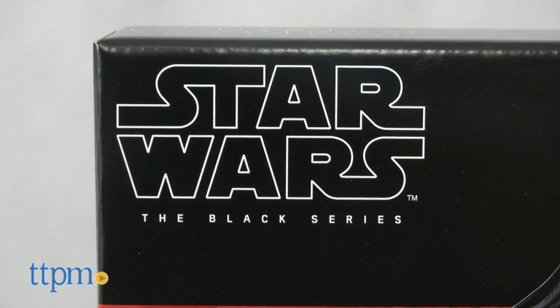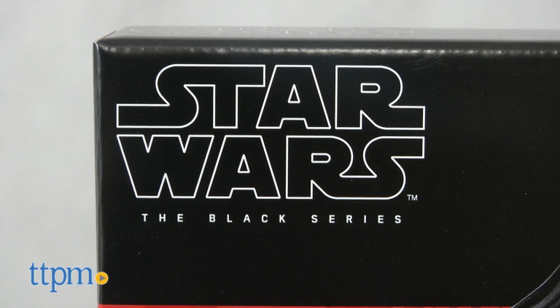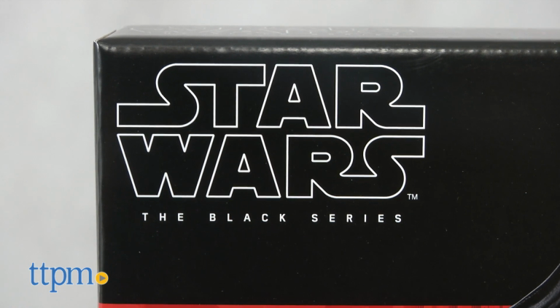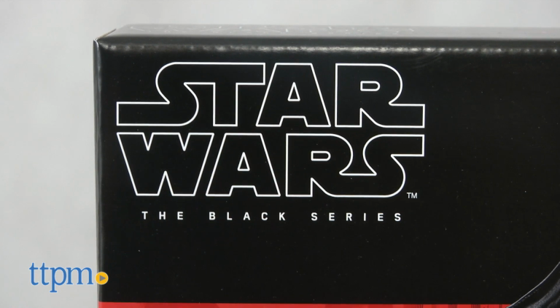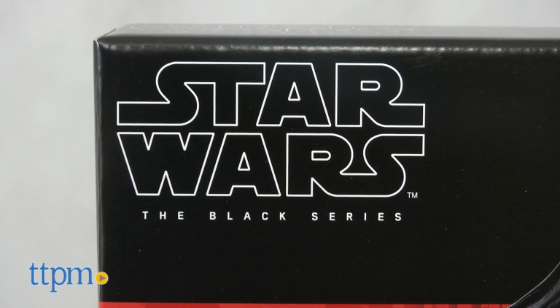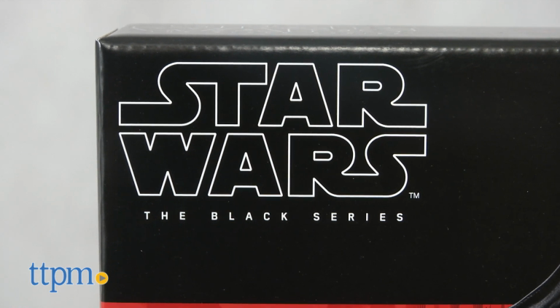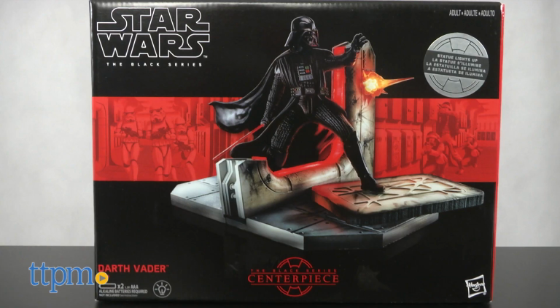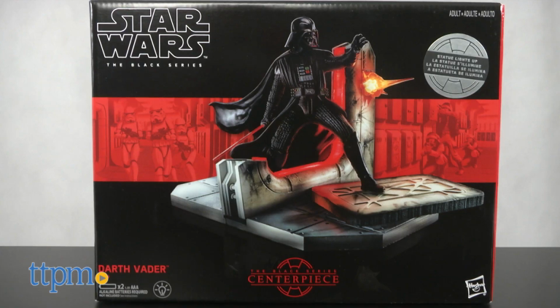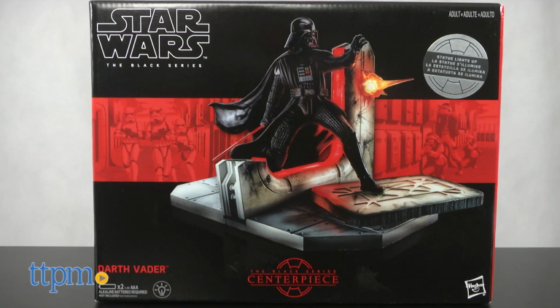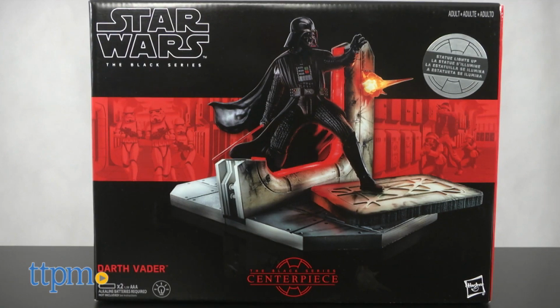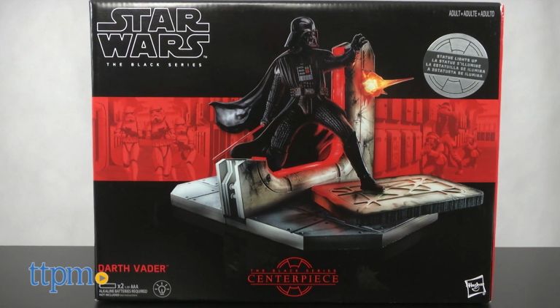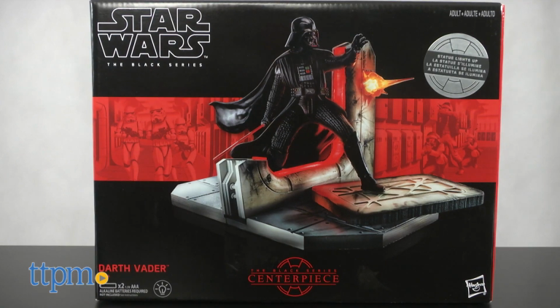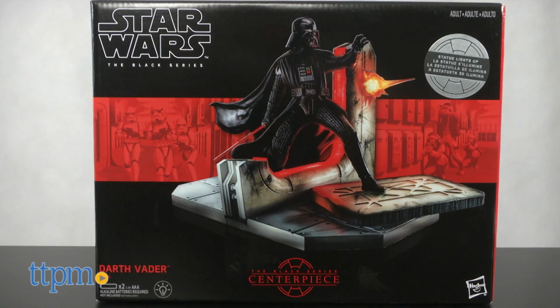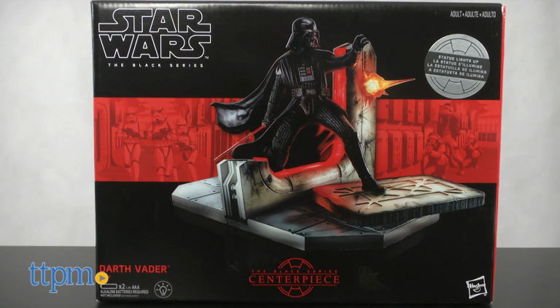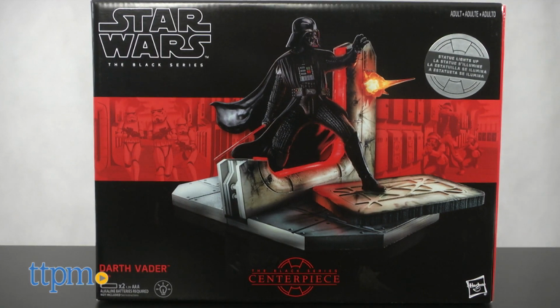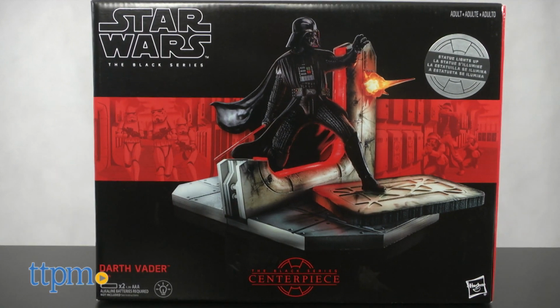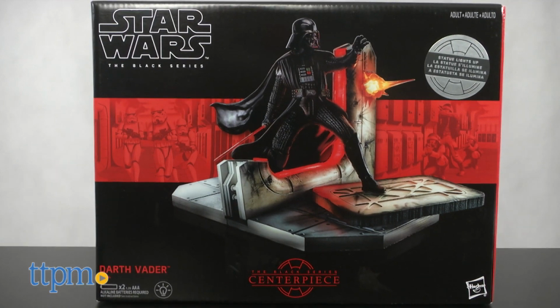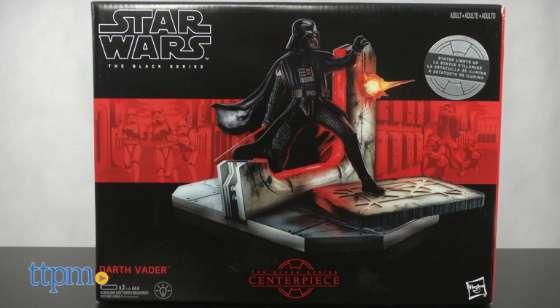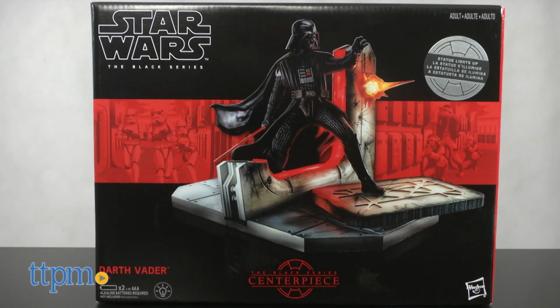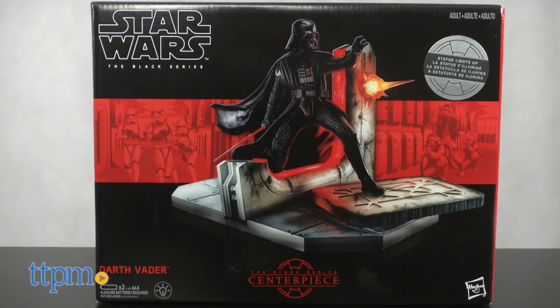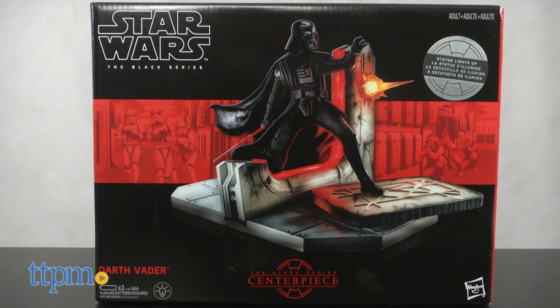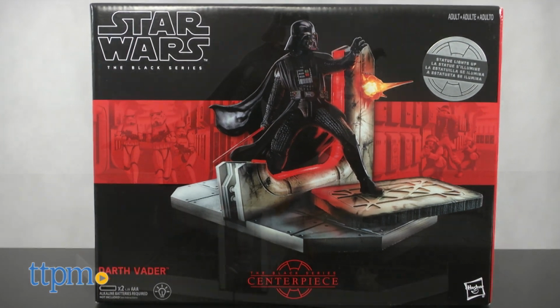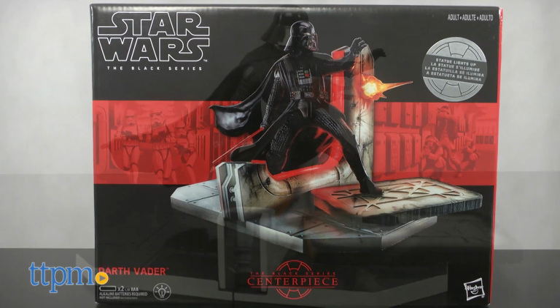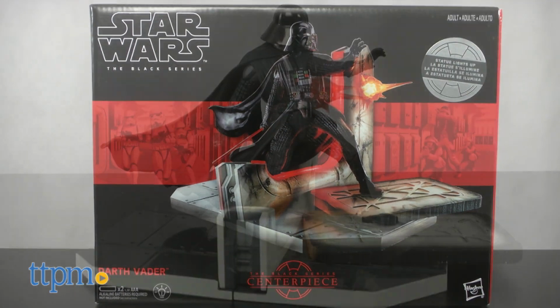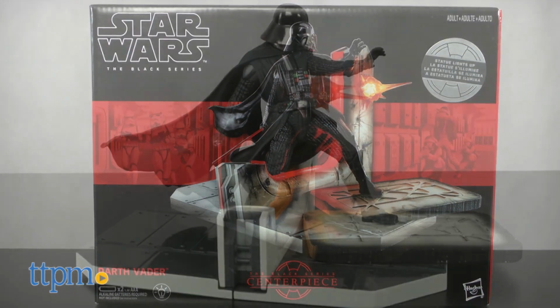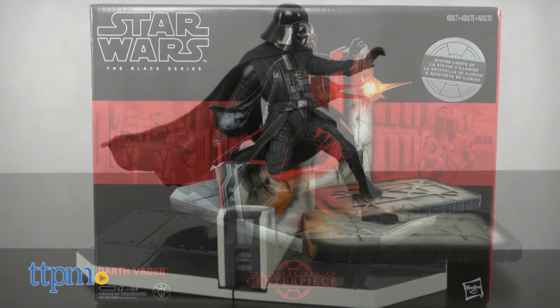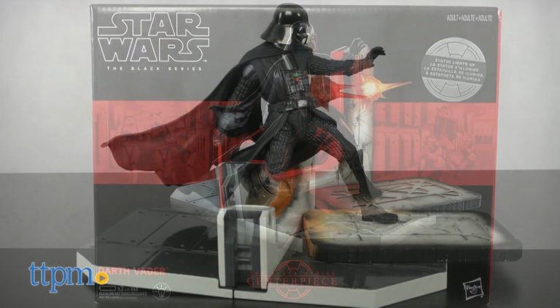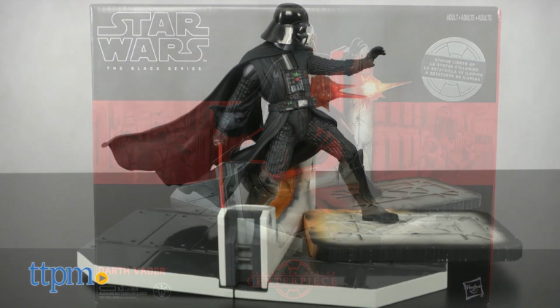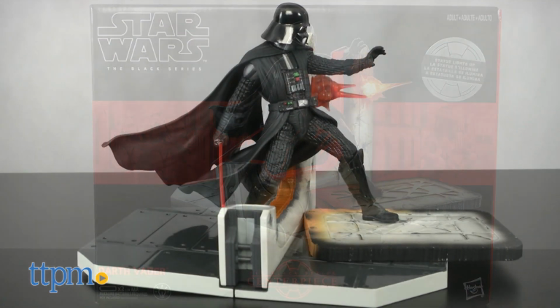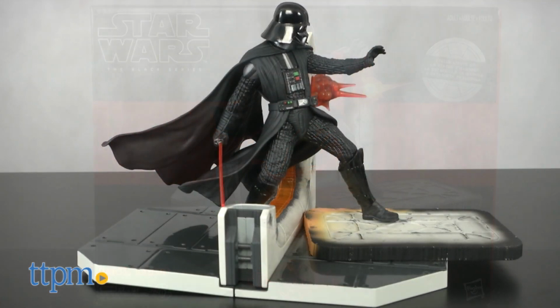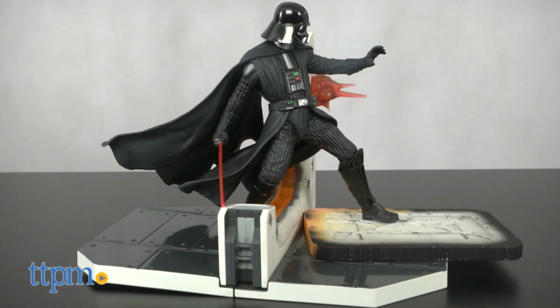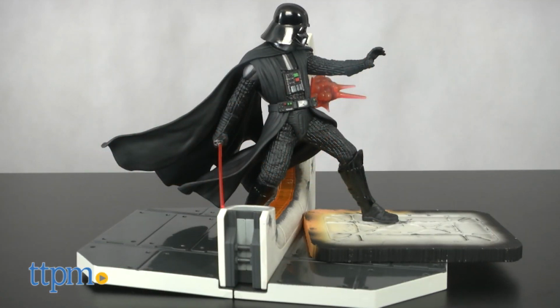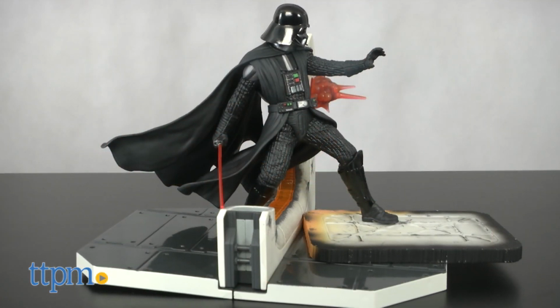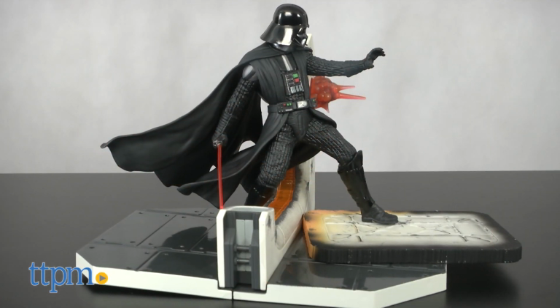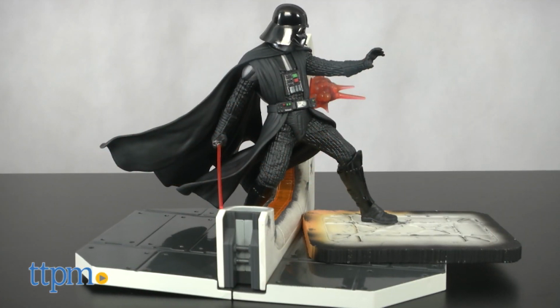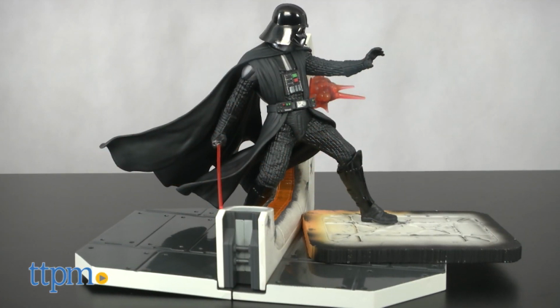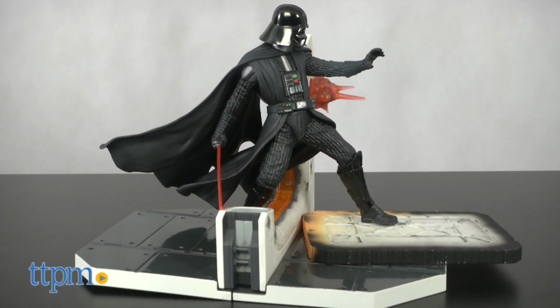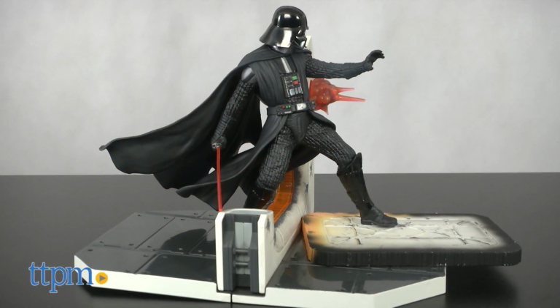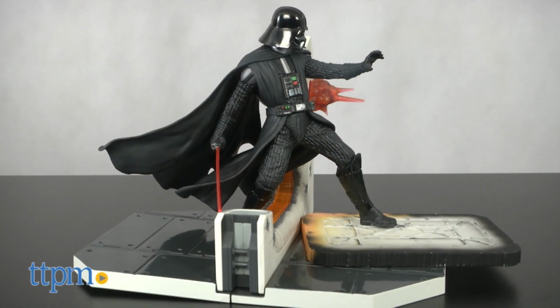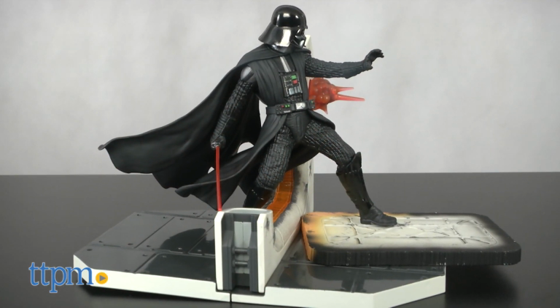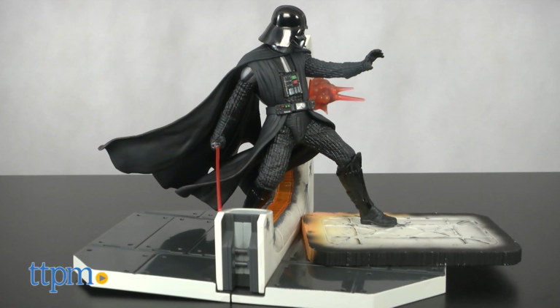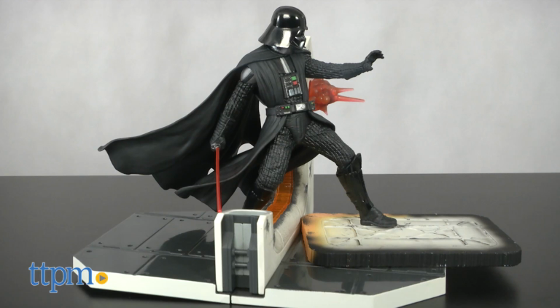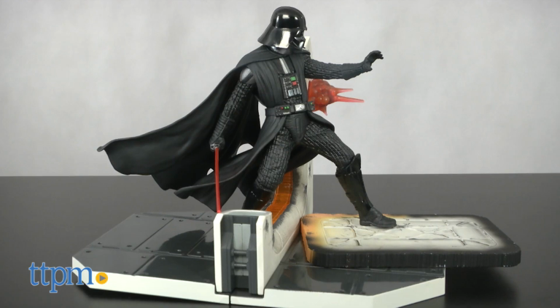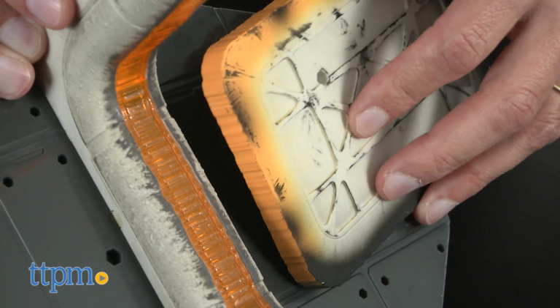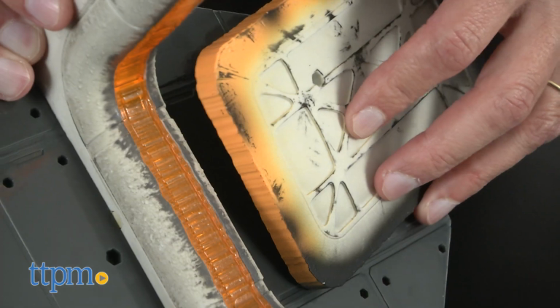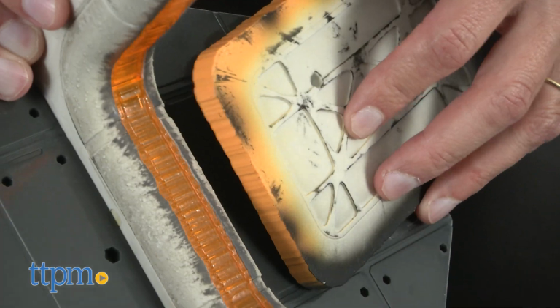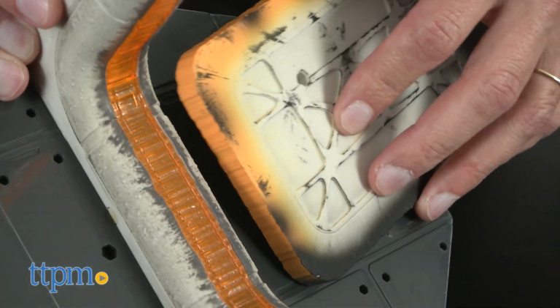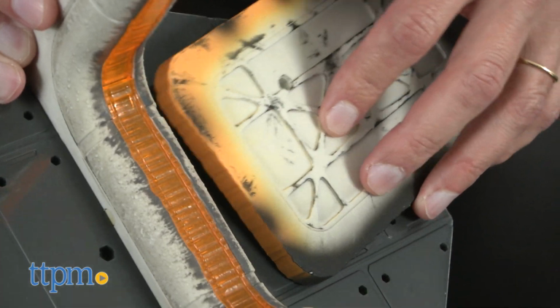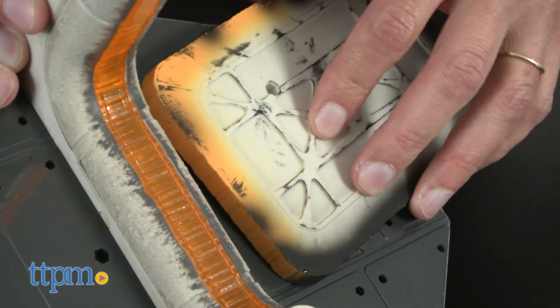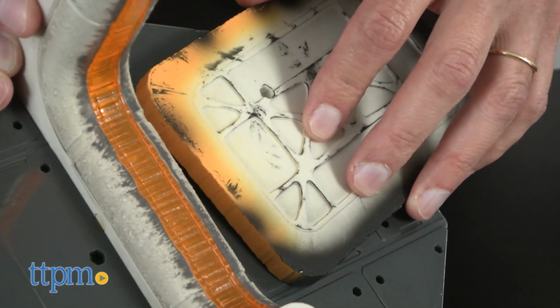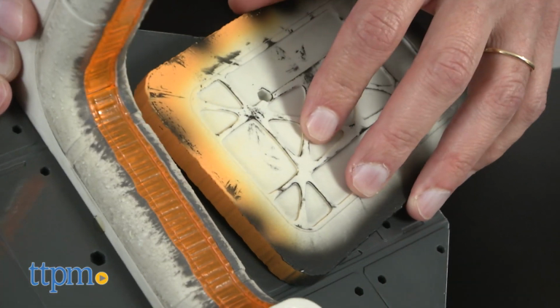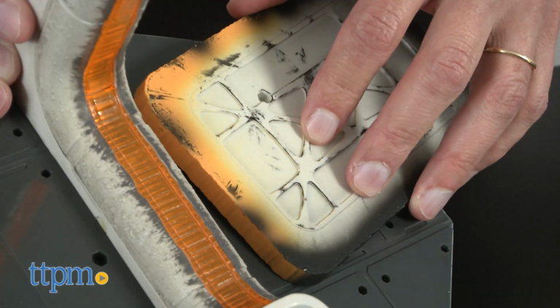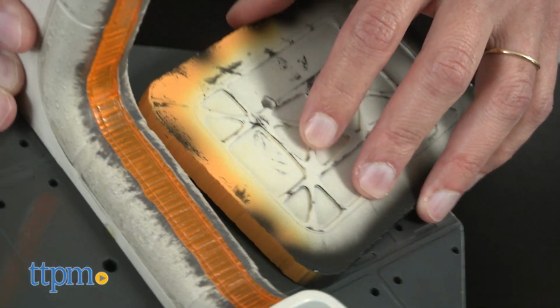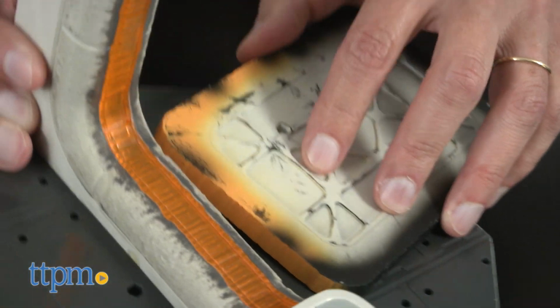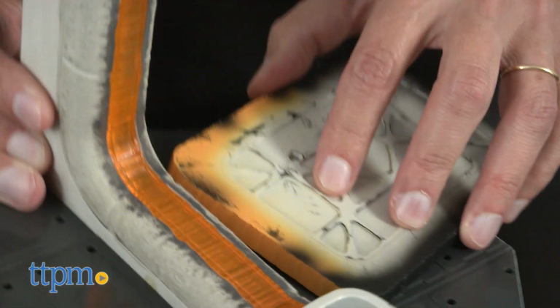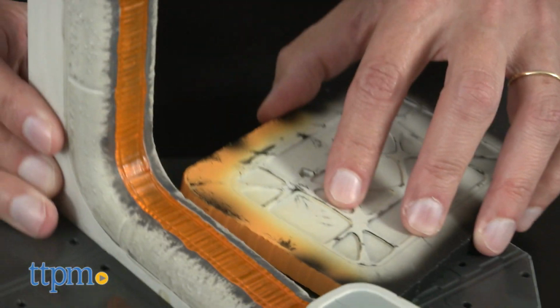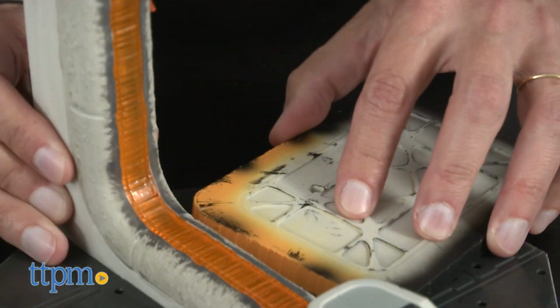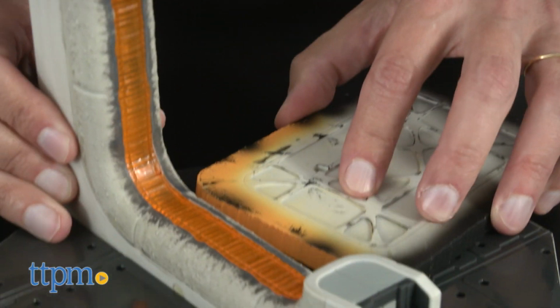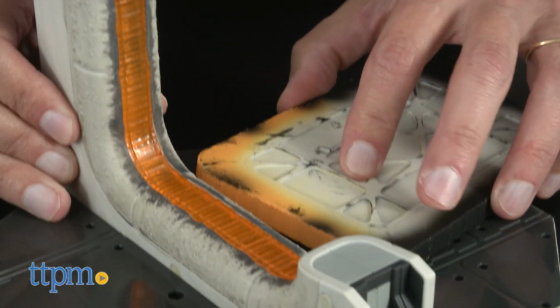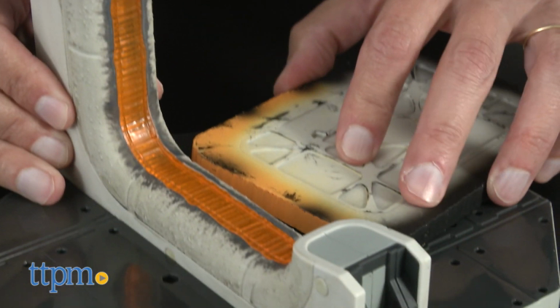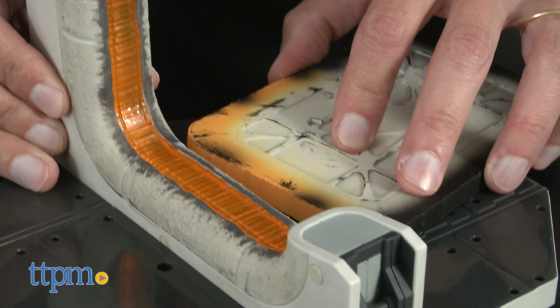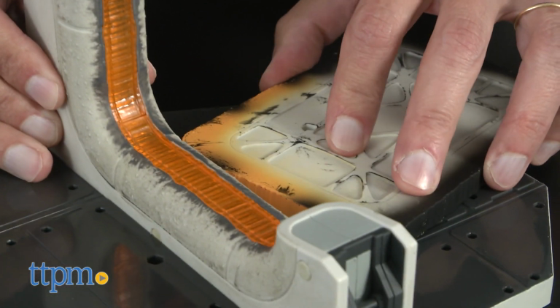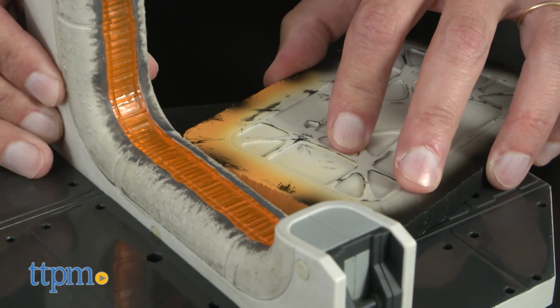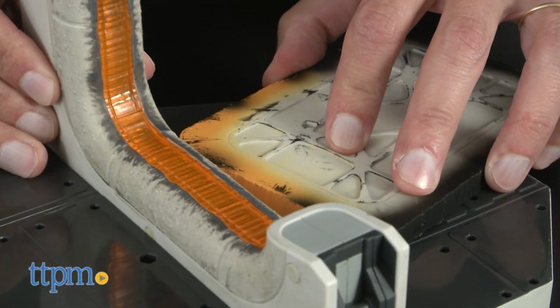First thing you need is two AAA batteries. Install the batteries, then assemble the base. This takes practically no more than a minute.